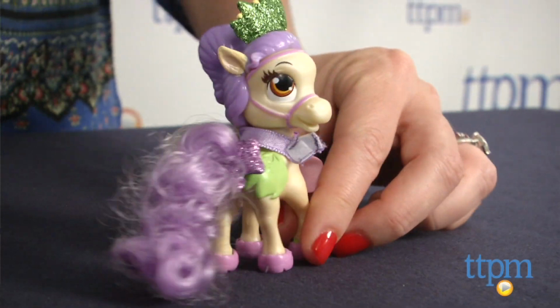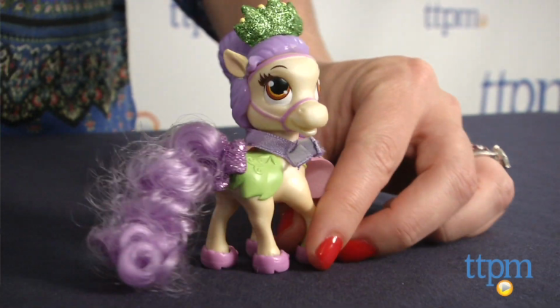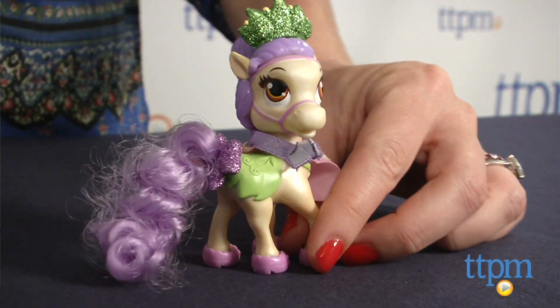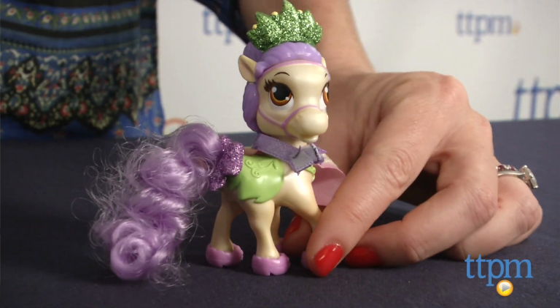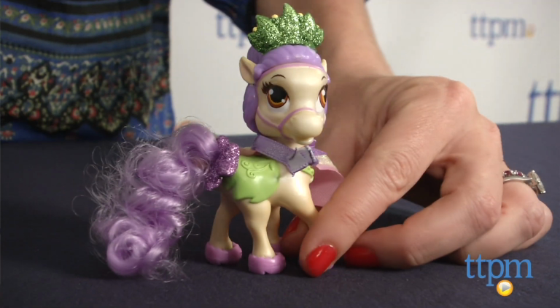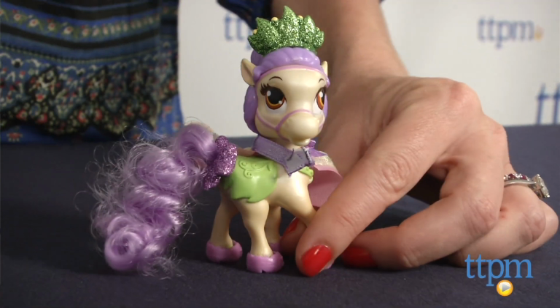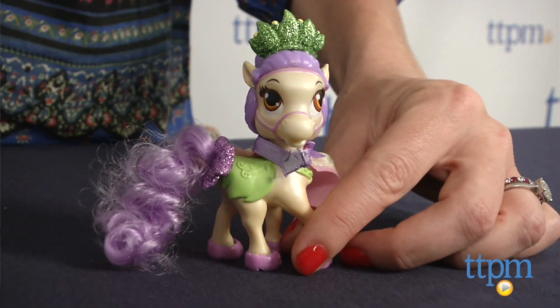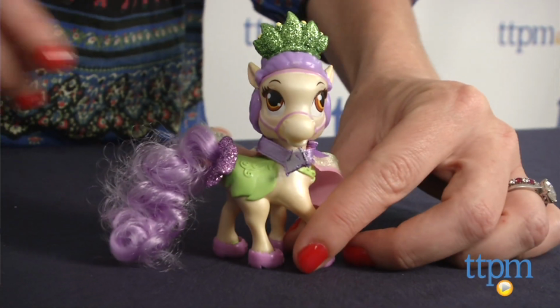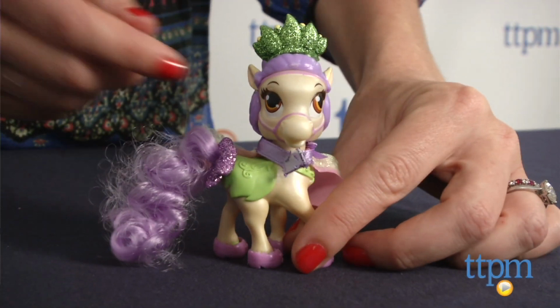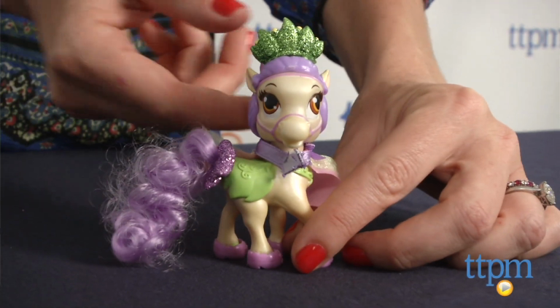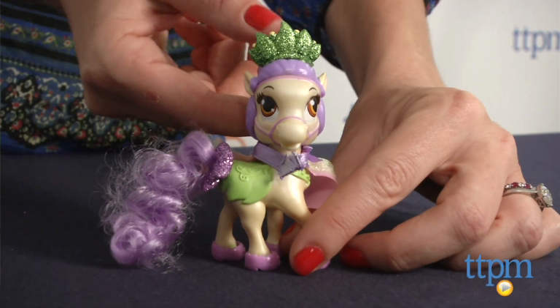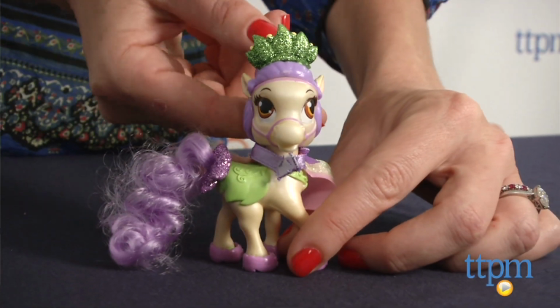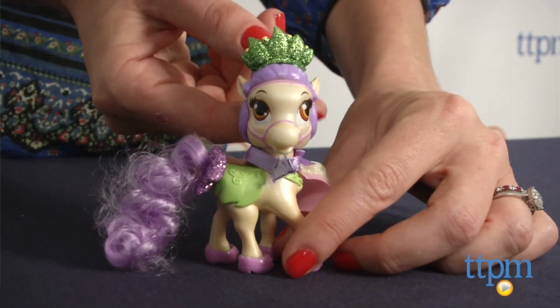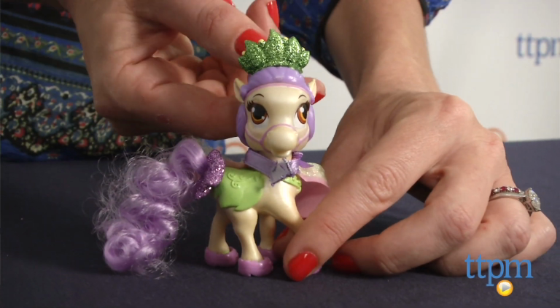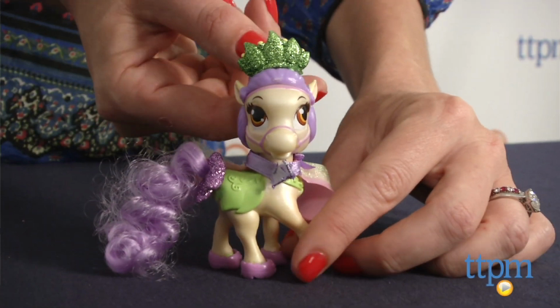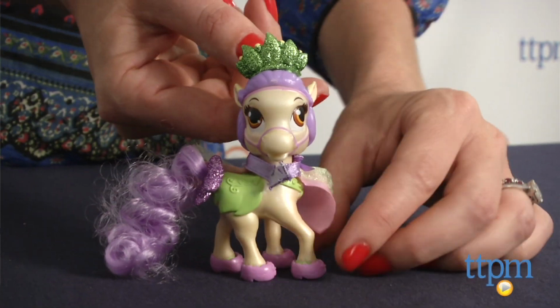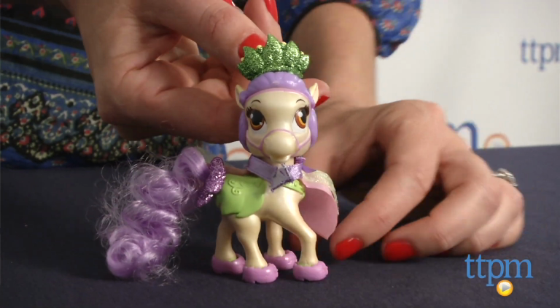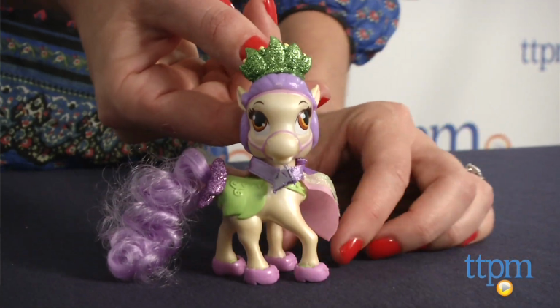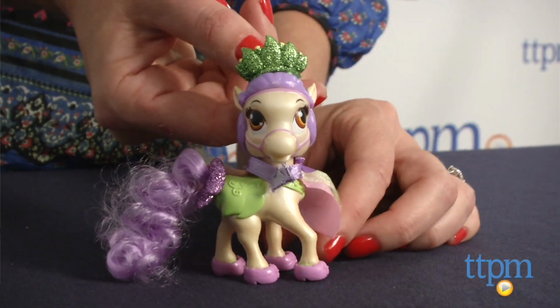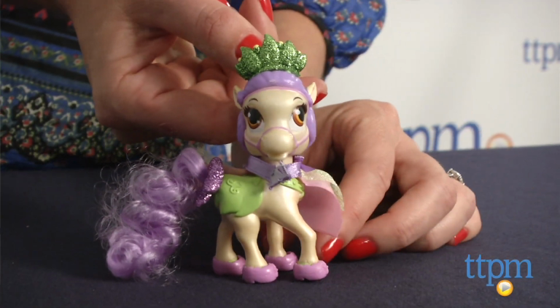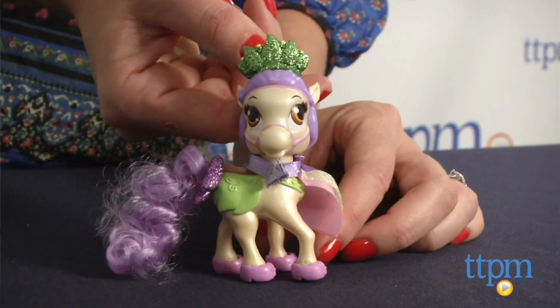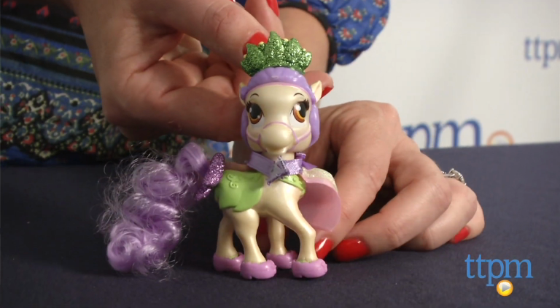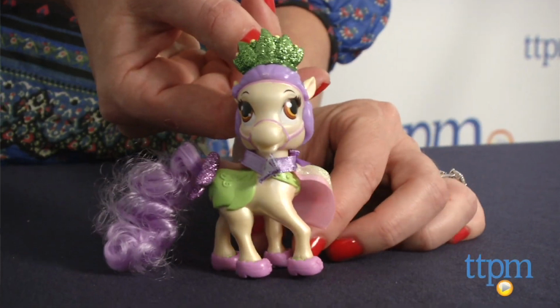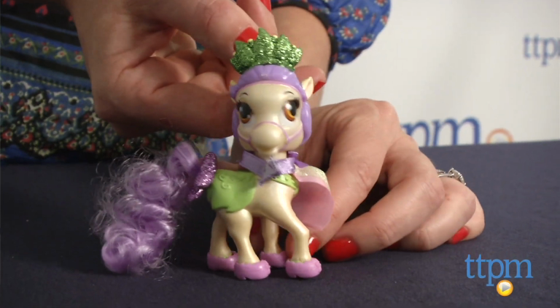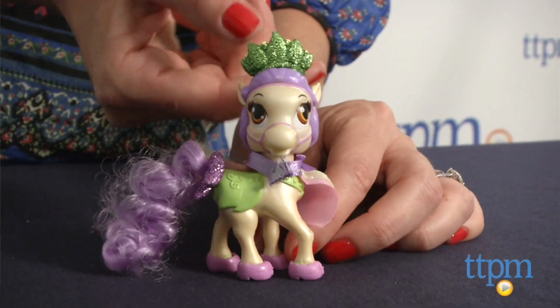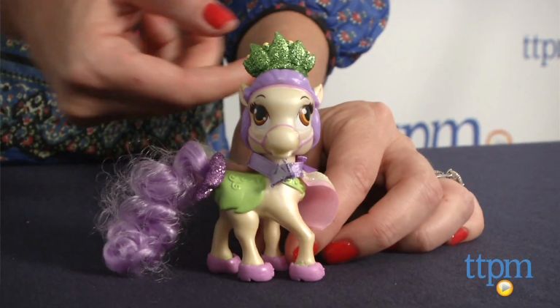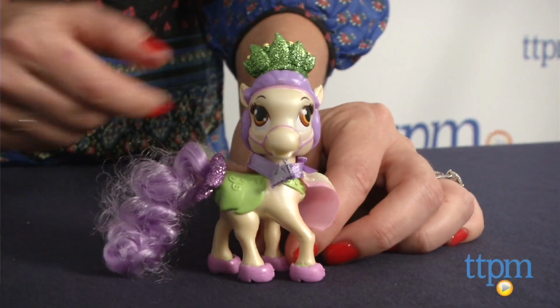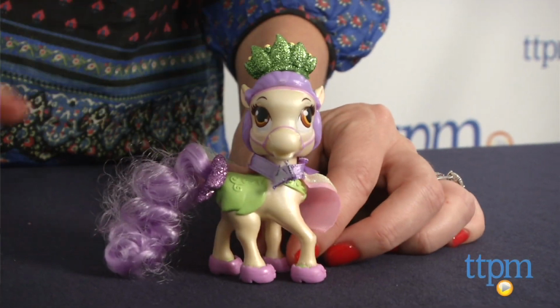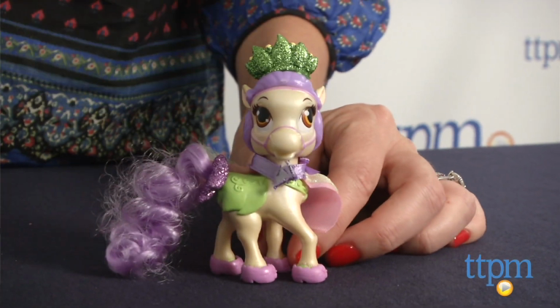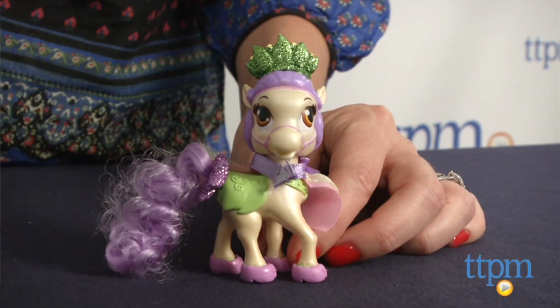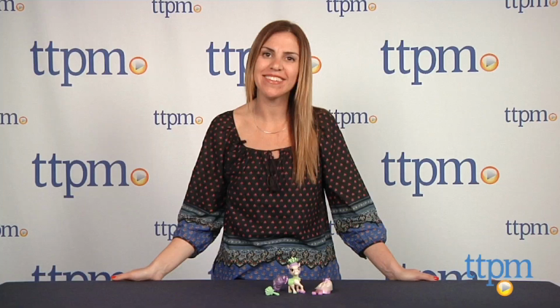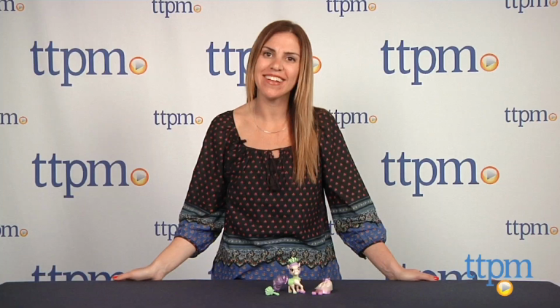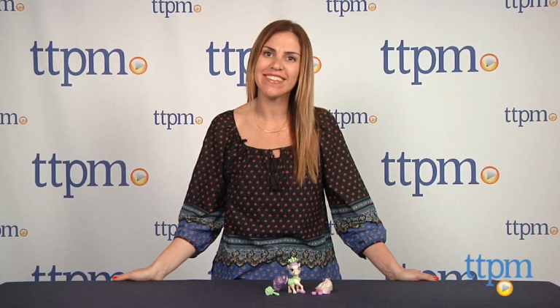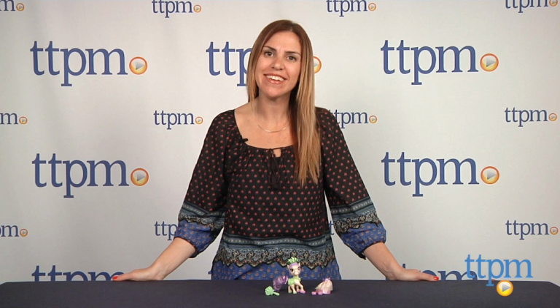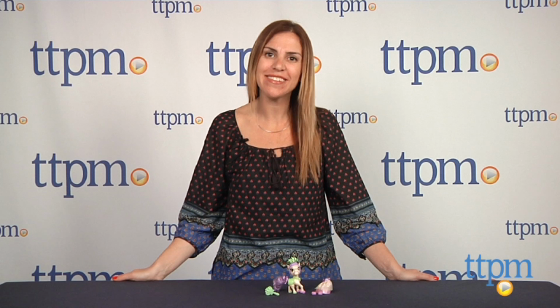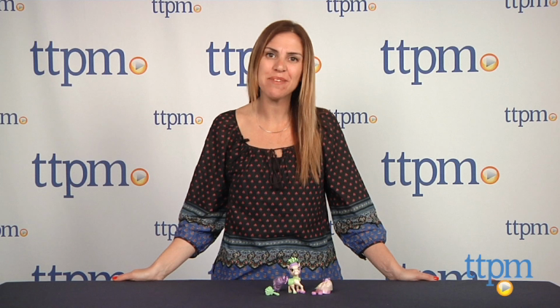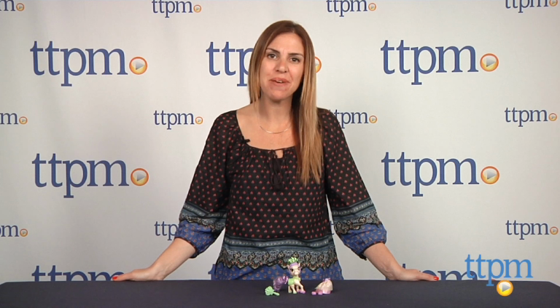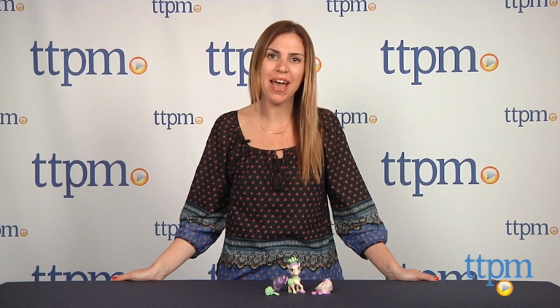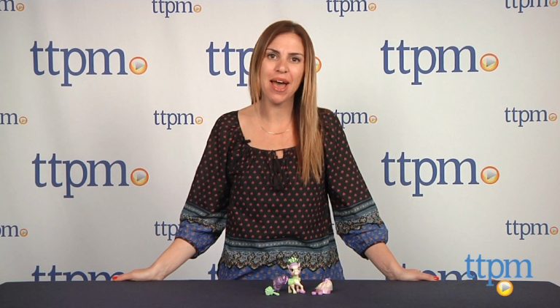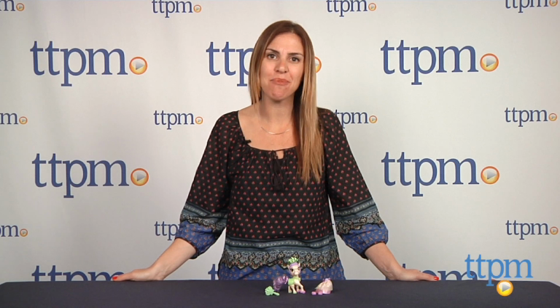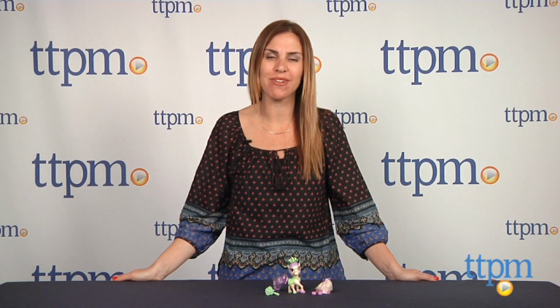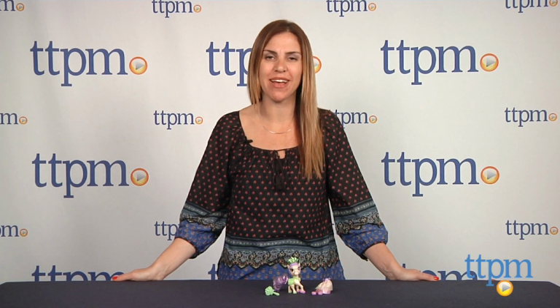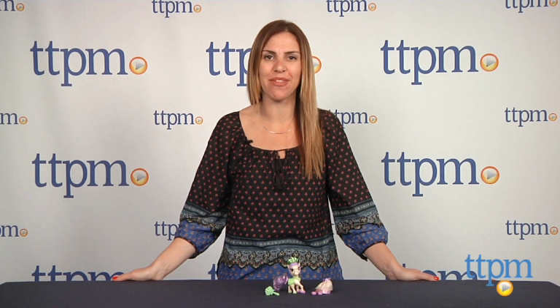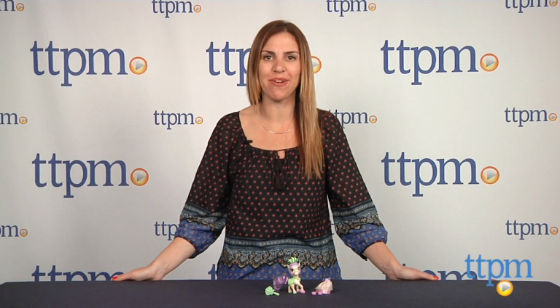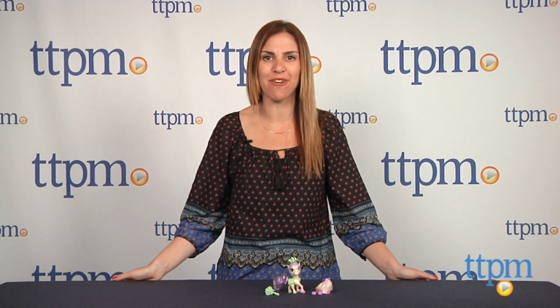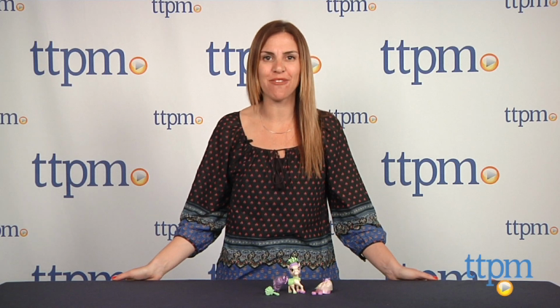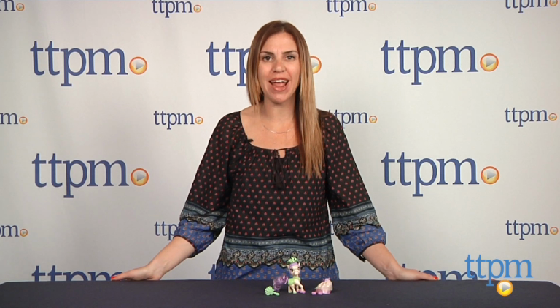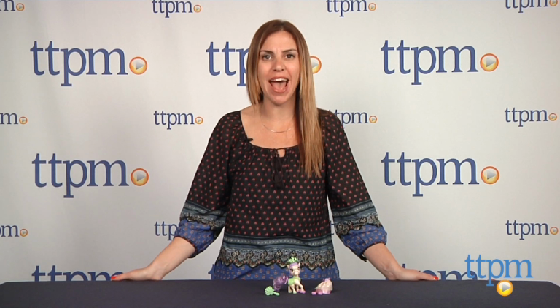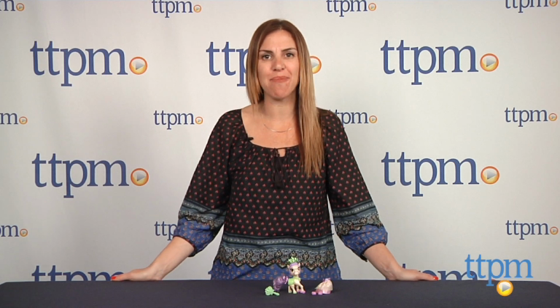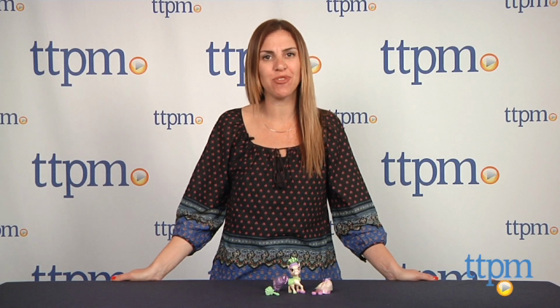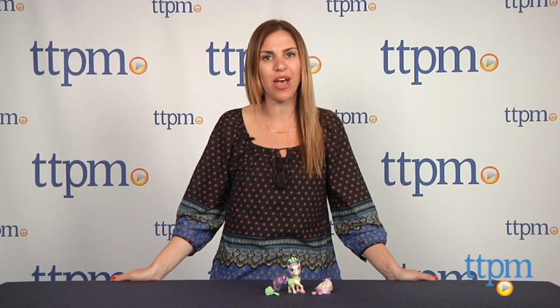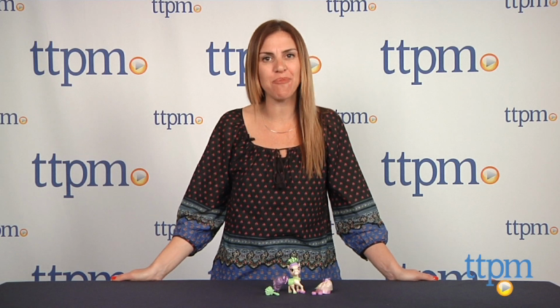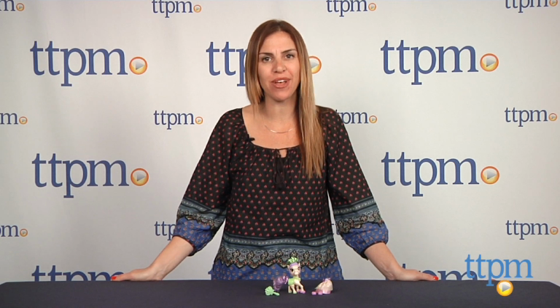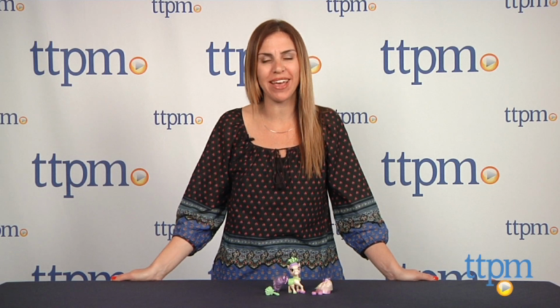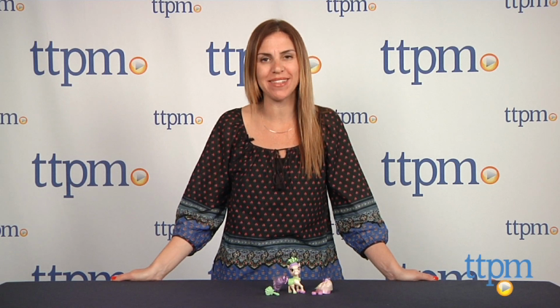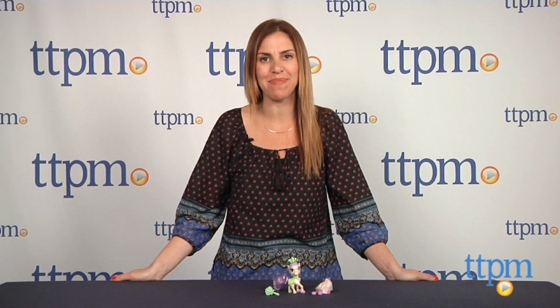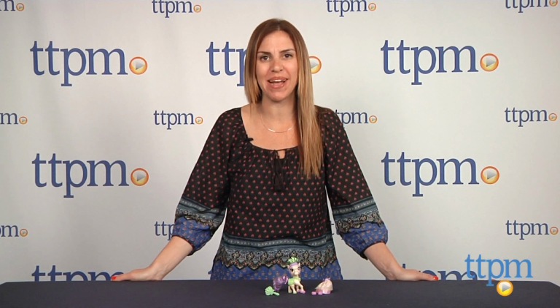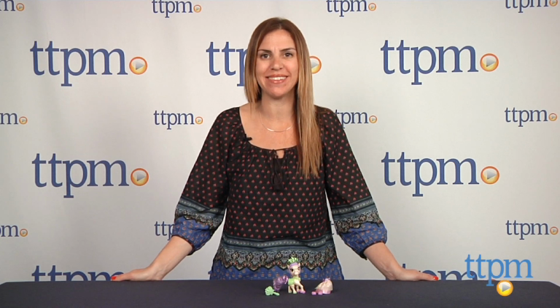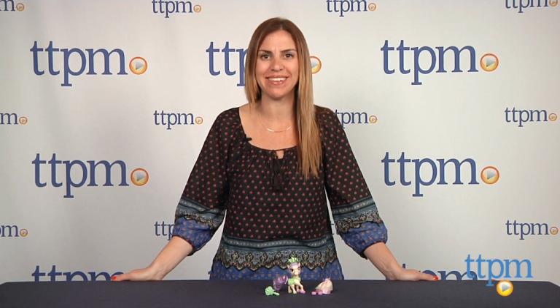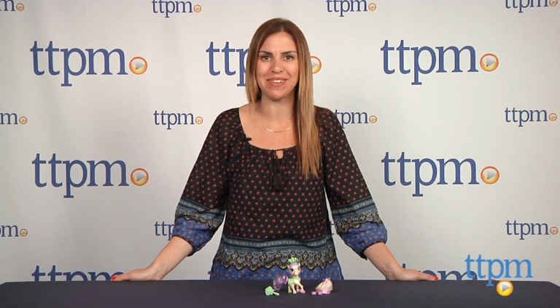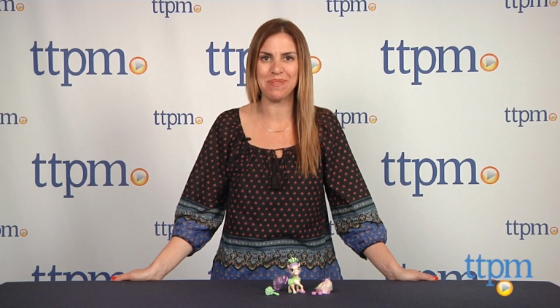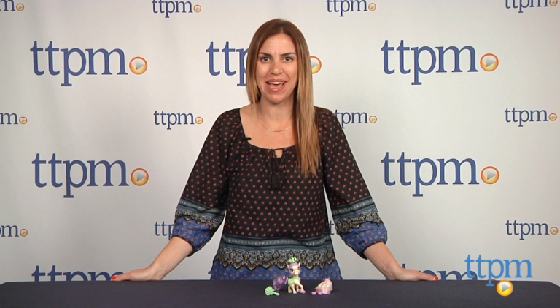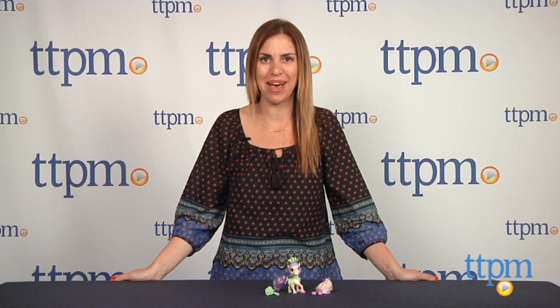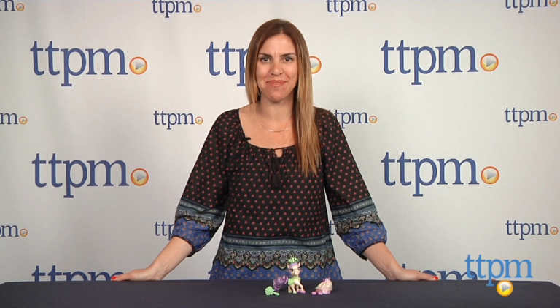For more Disney Princess toys and the best reviews online, visit us at TTPM or download our free app, Shop for Kids by TTPM.